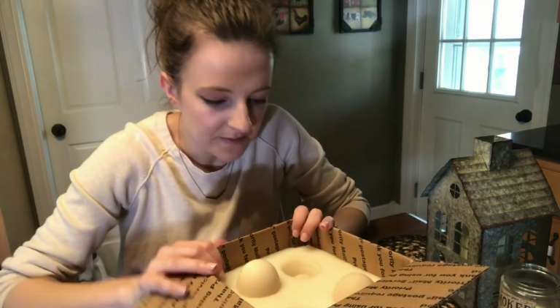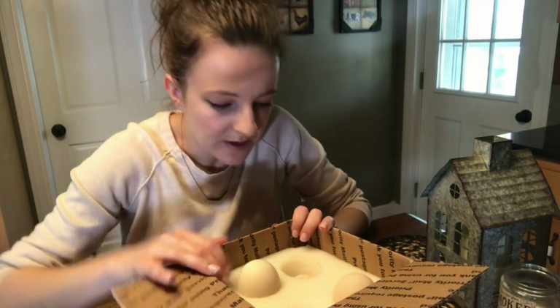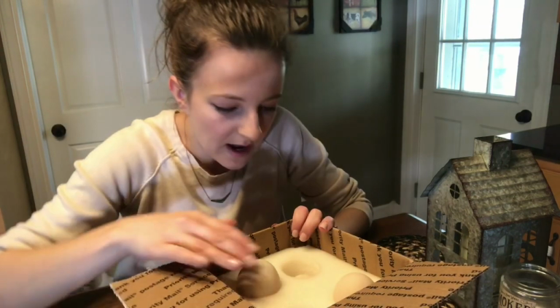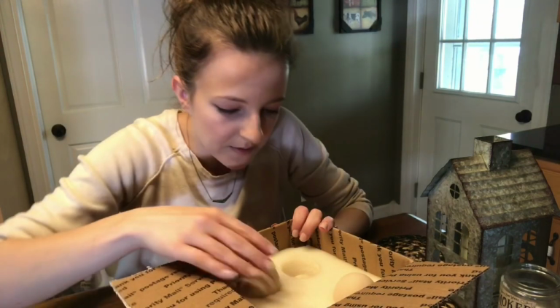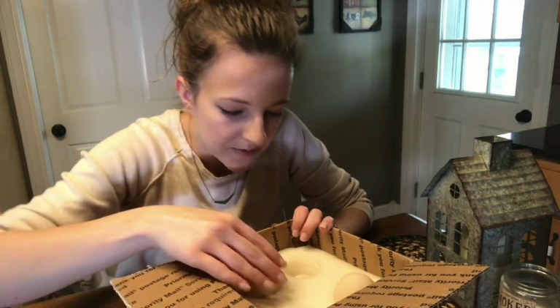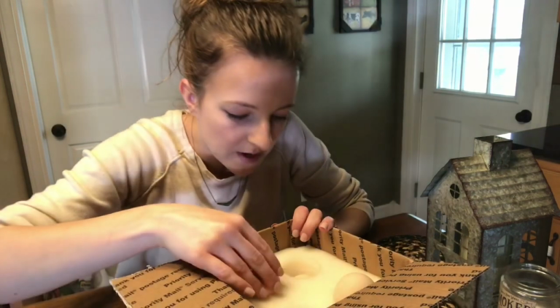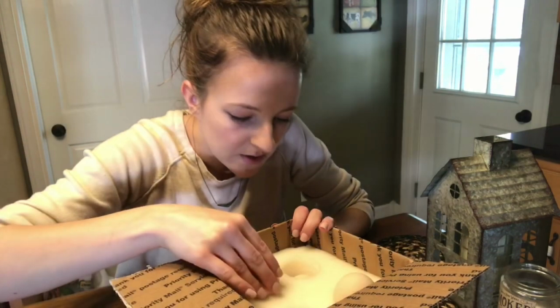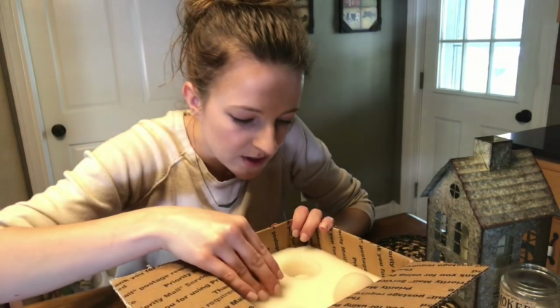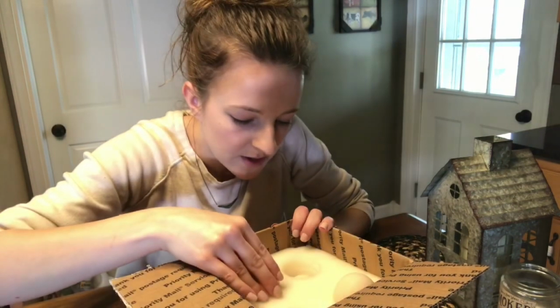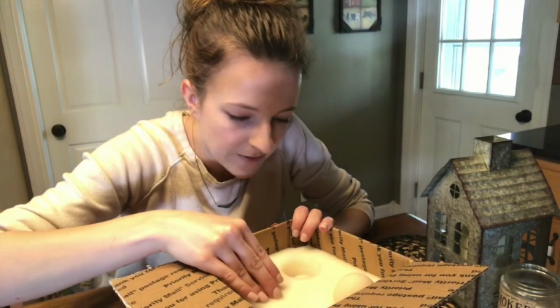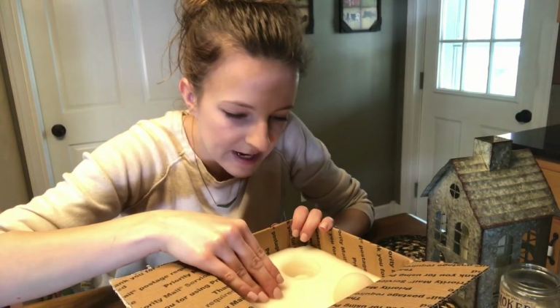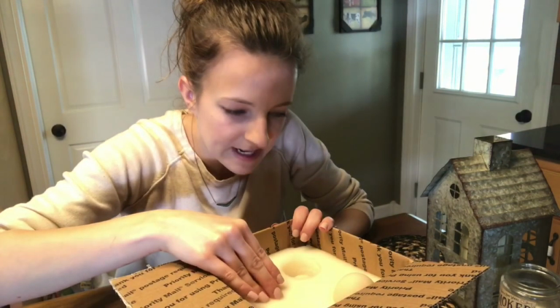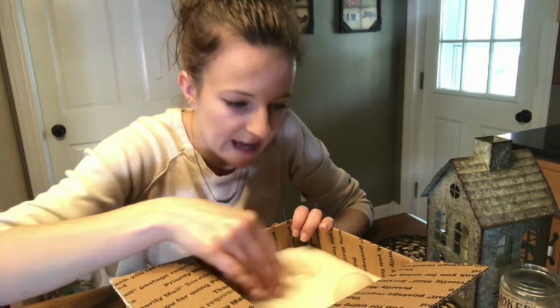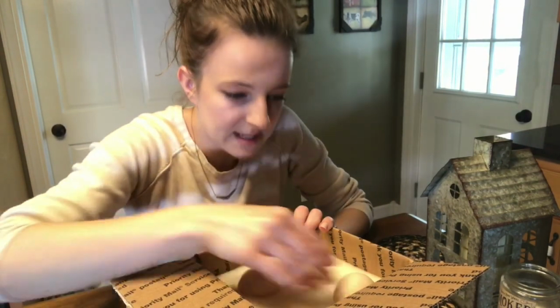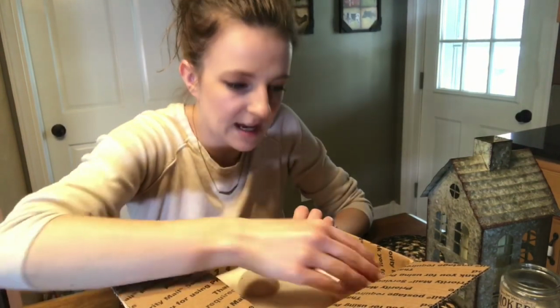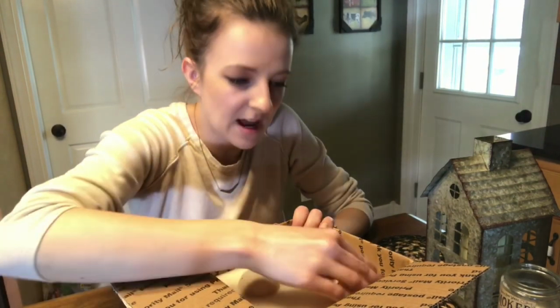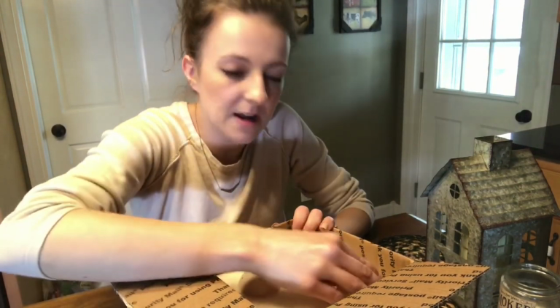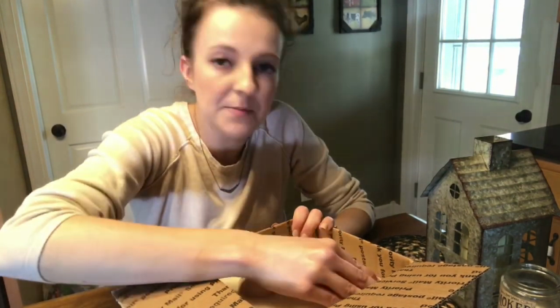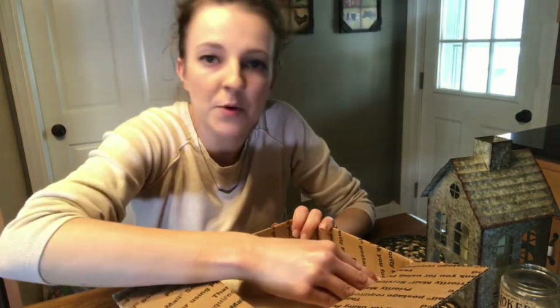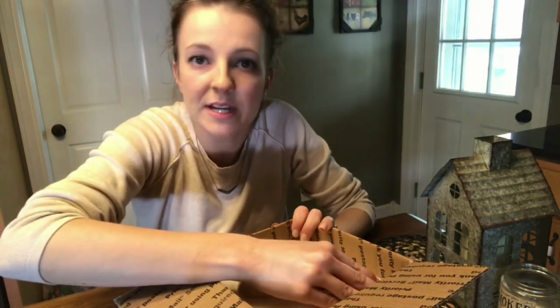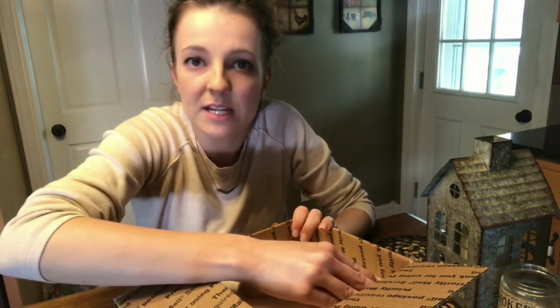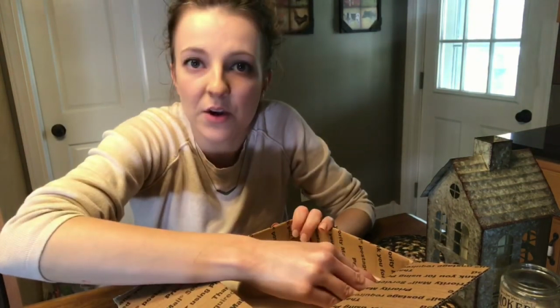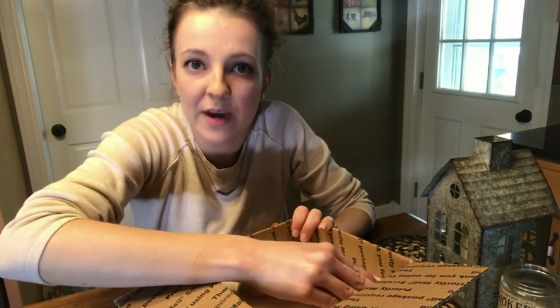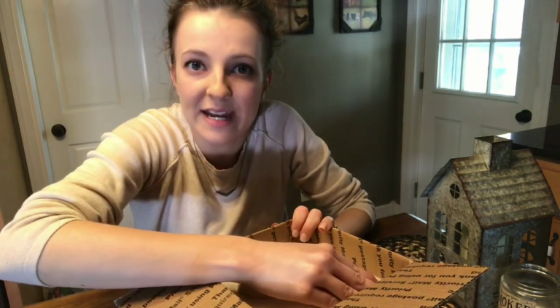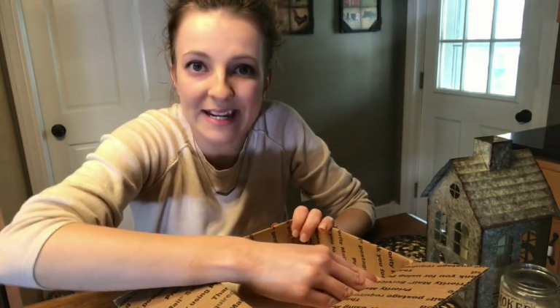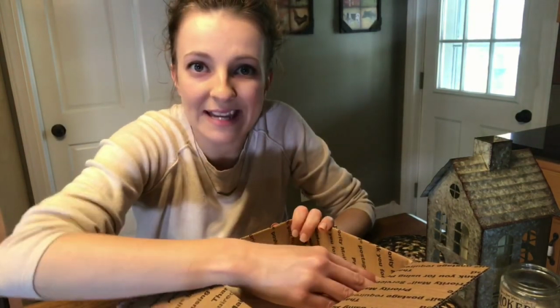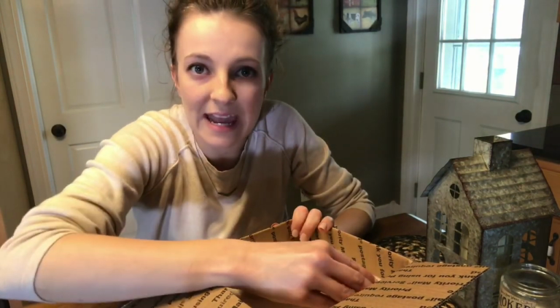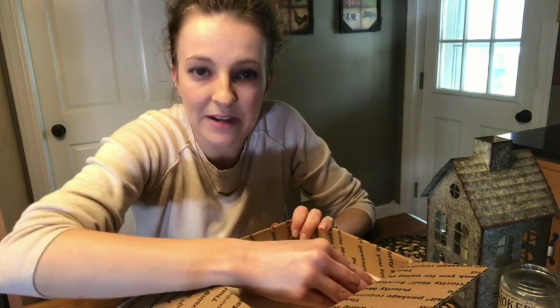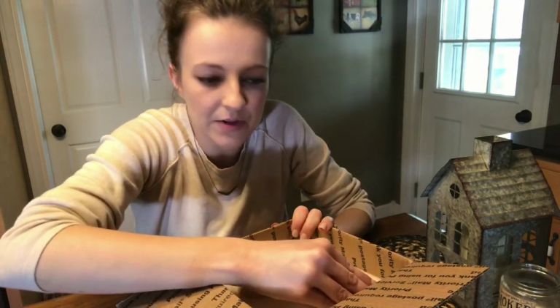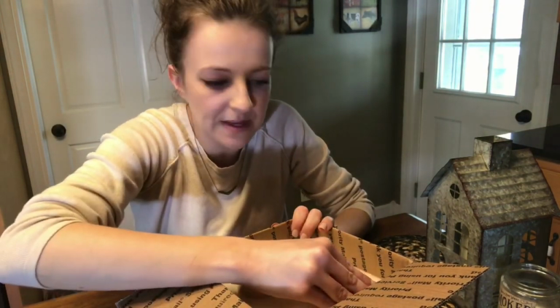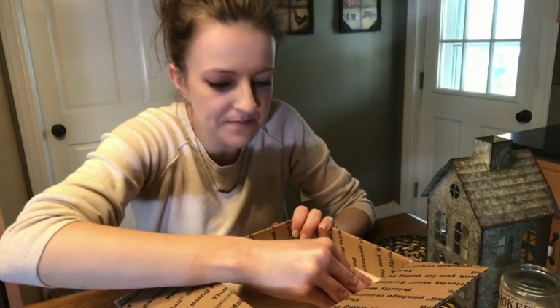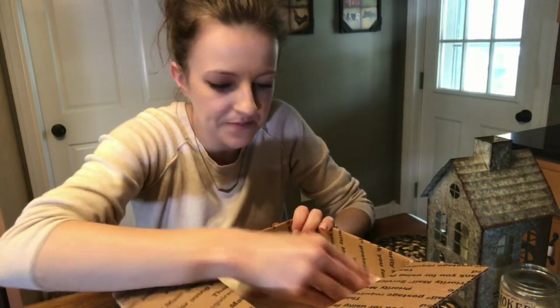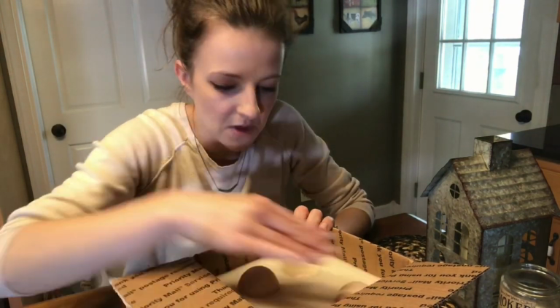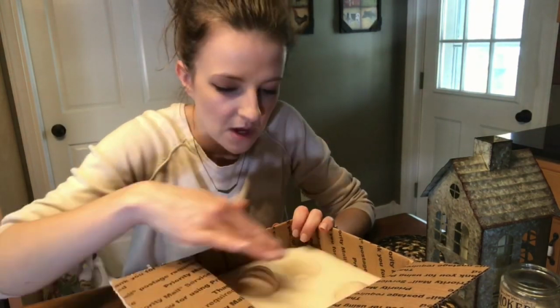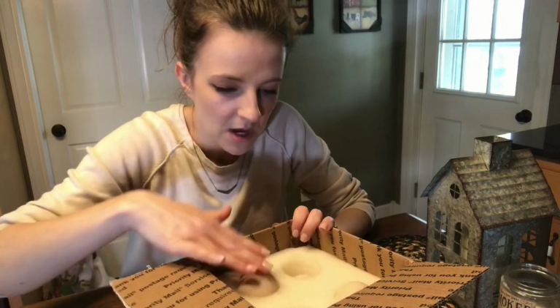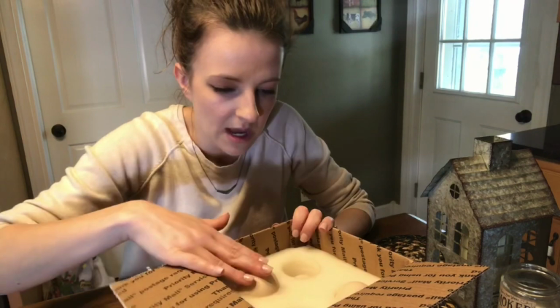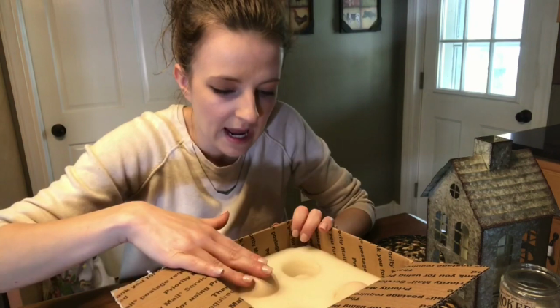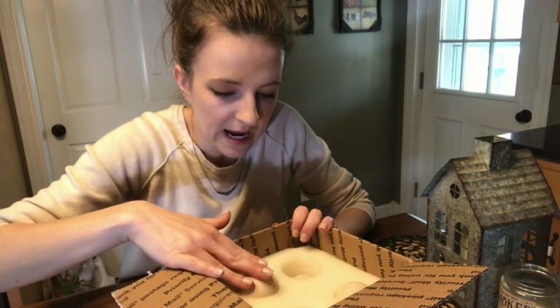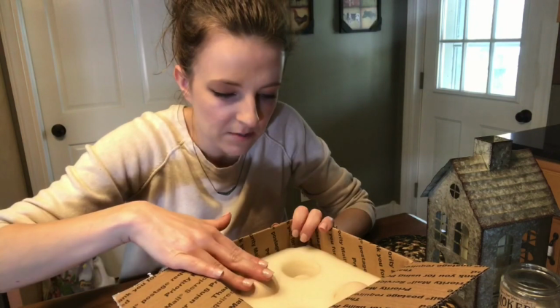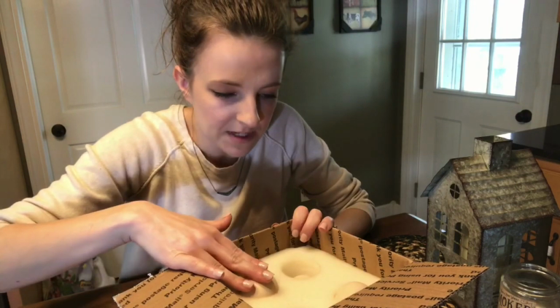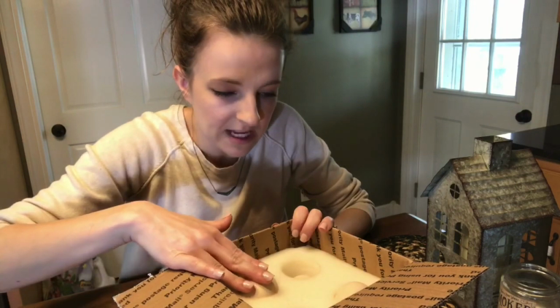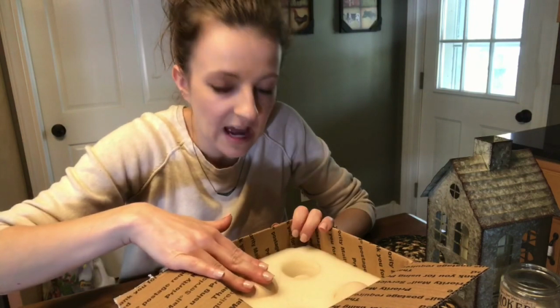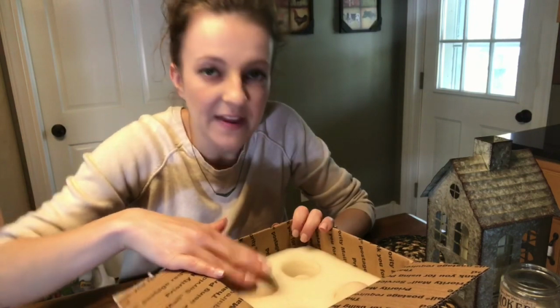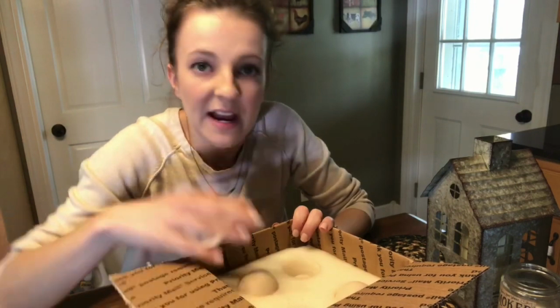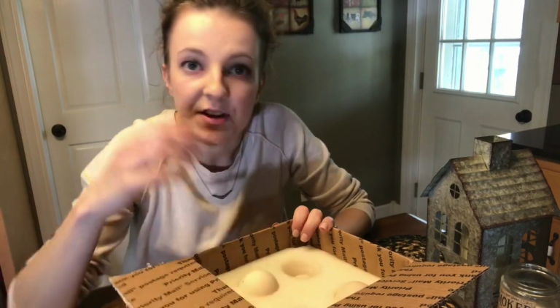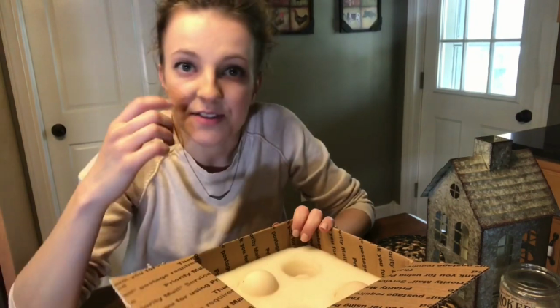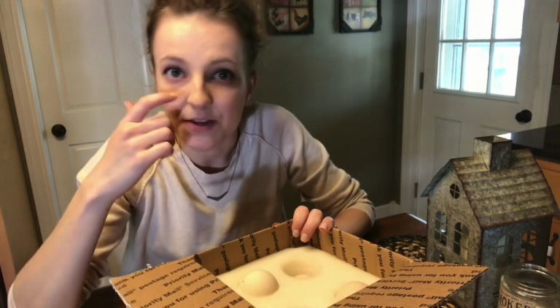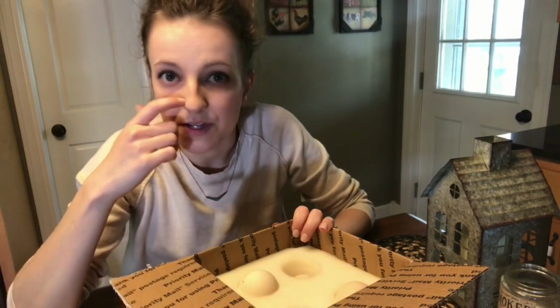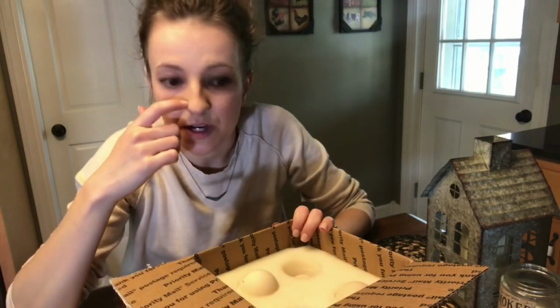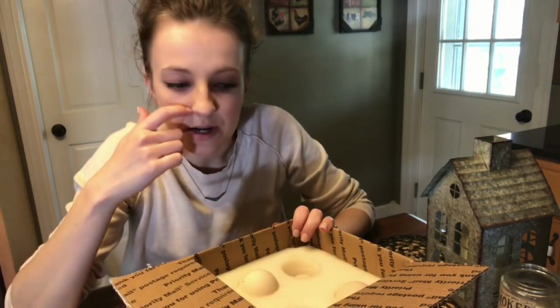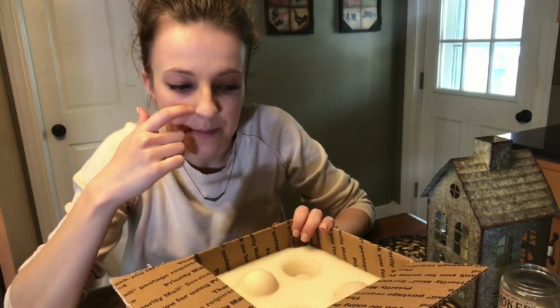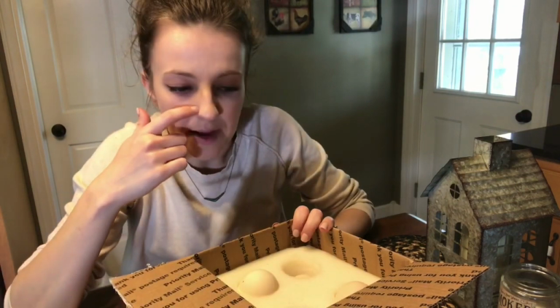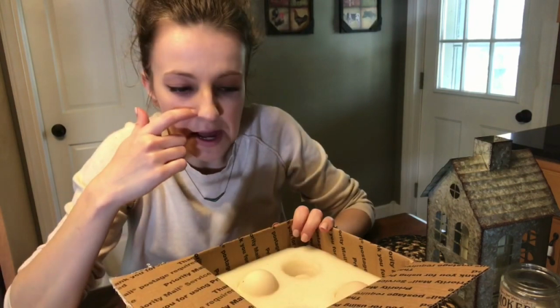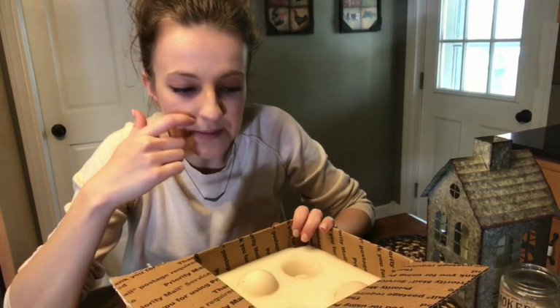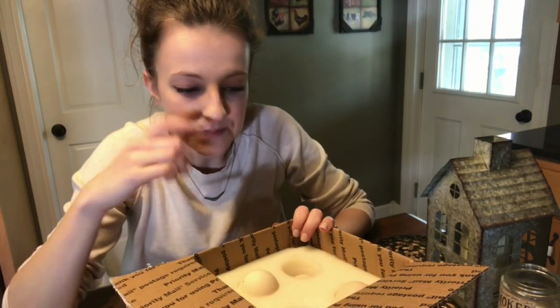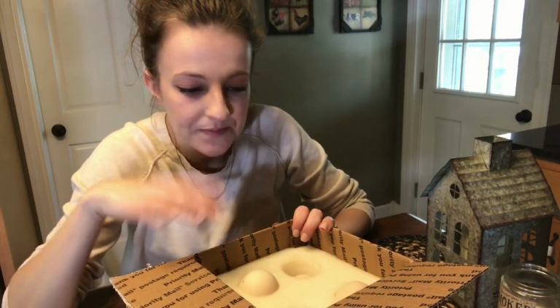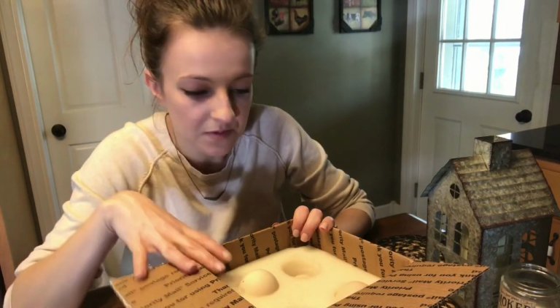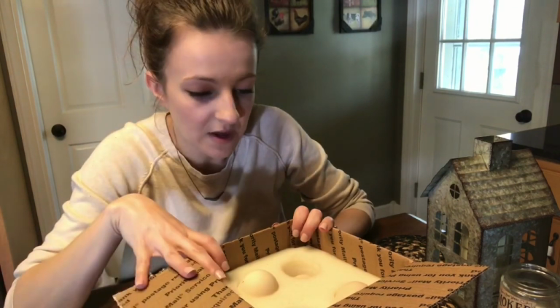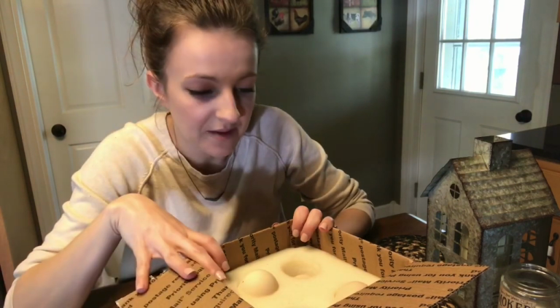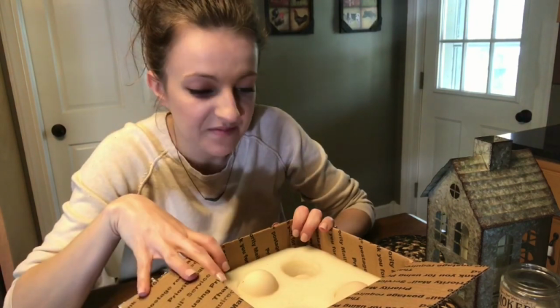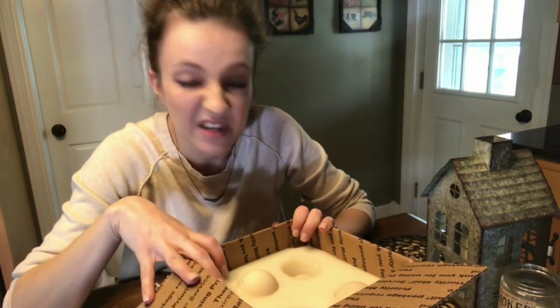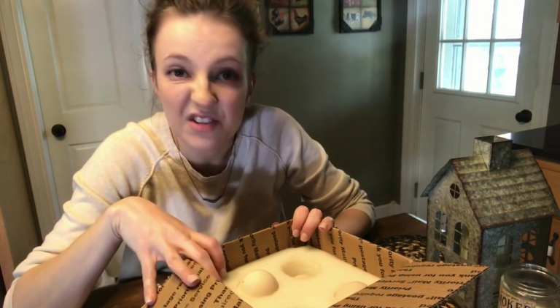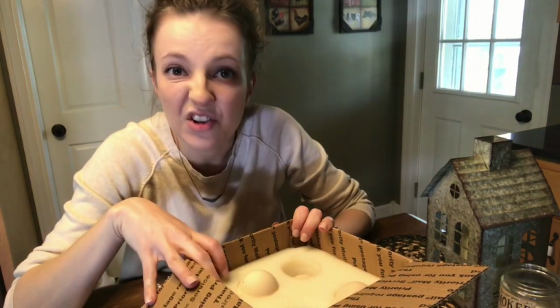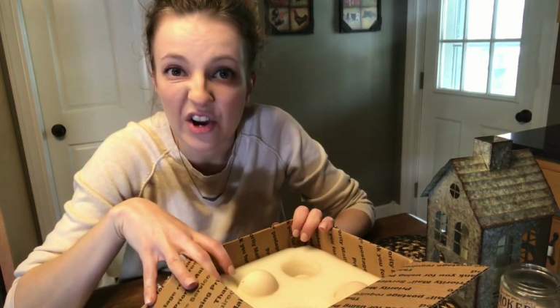Yeah, those look fantastic. I'm going to go ahead and candle them, and we'll see how the air cells look, but yeah, these look great.